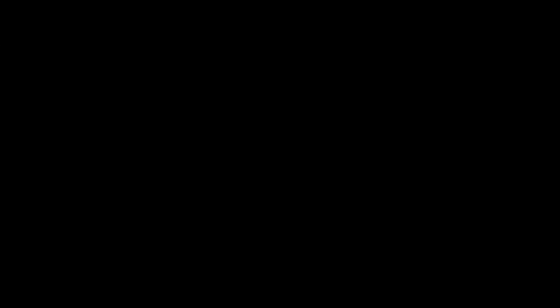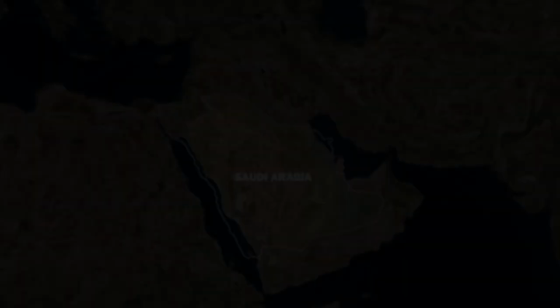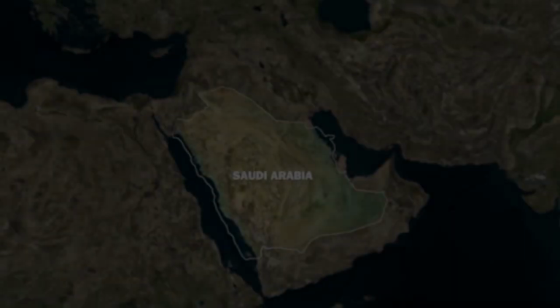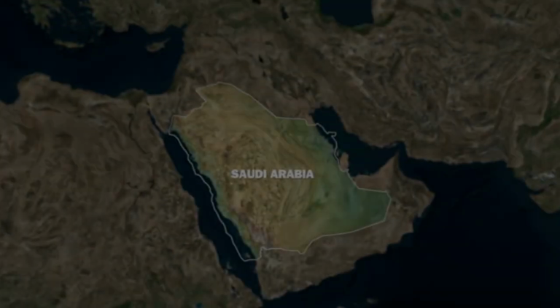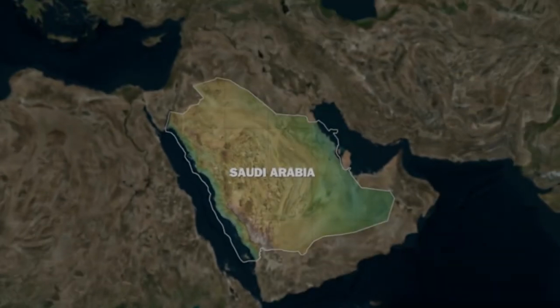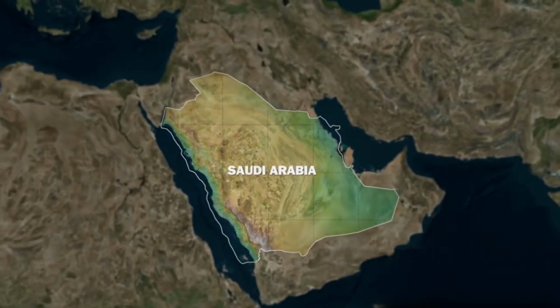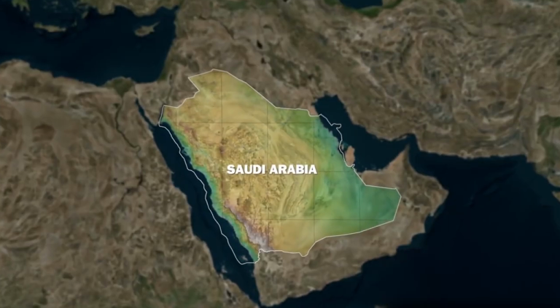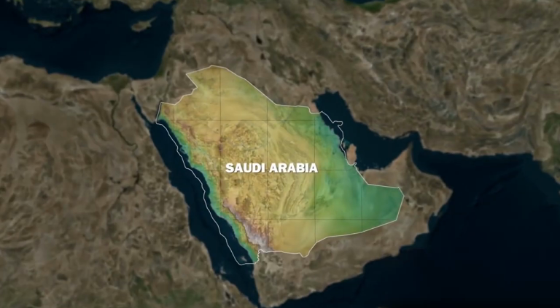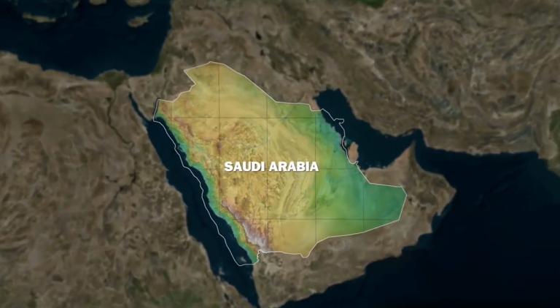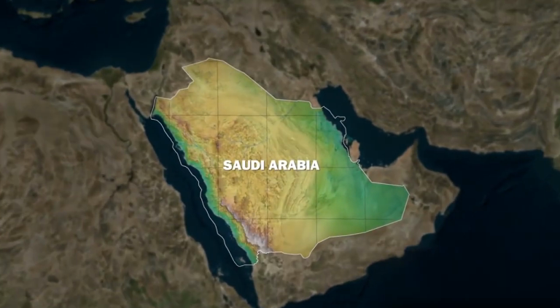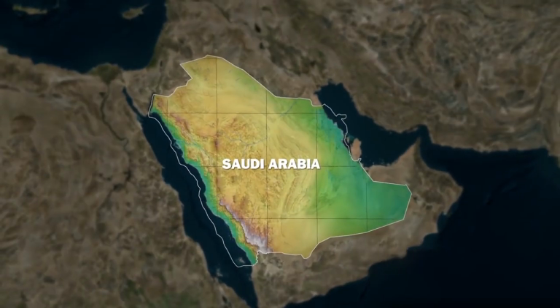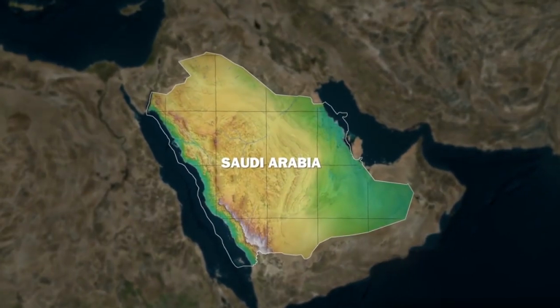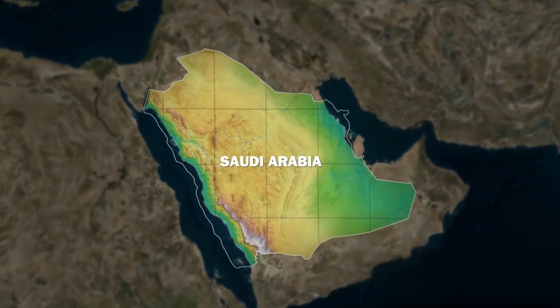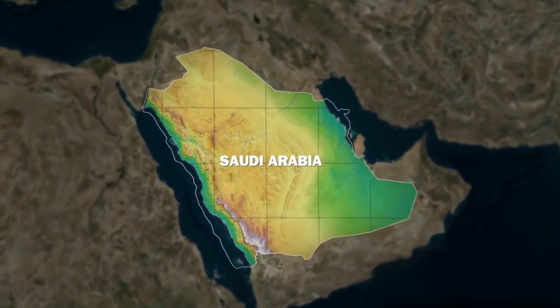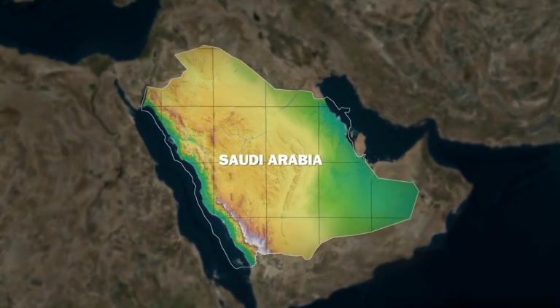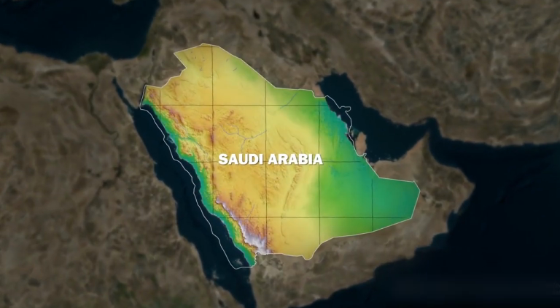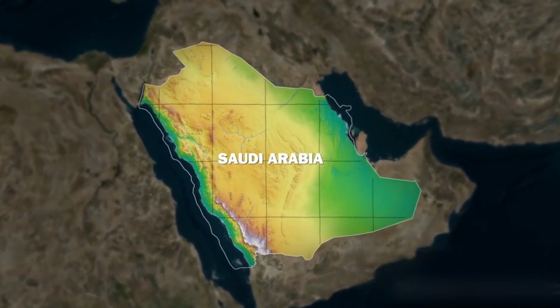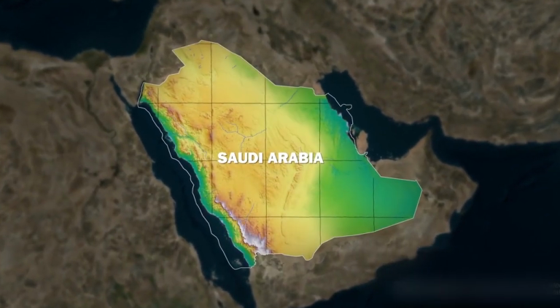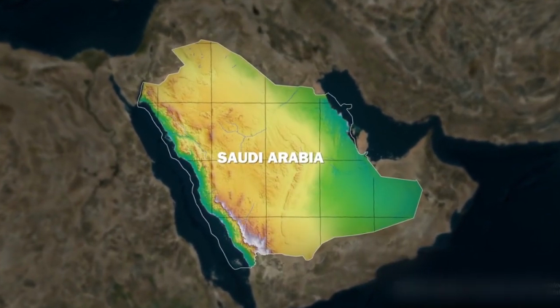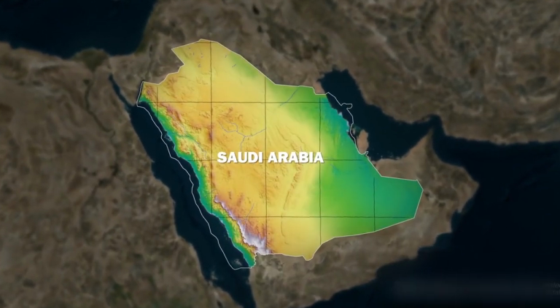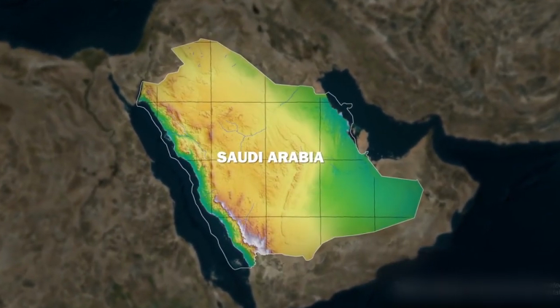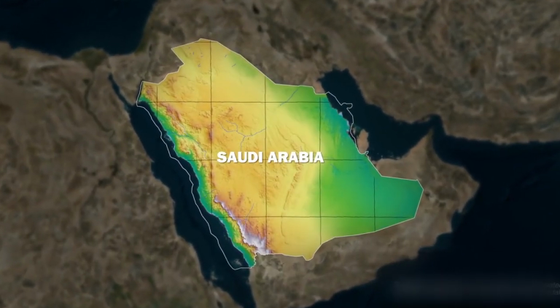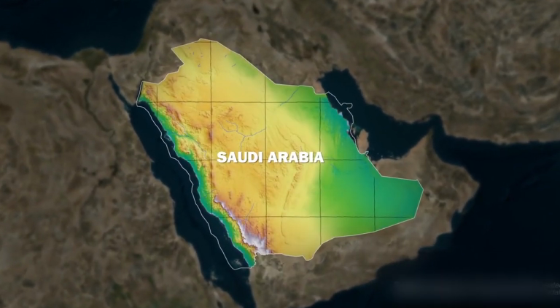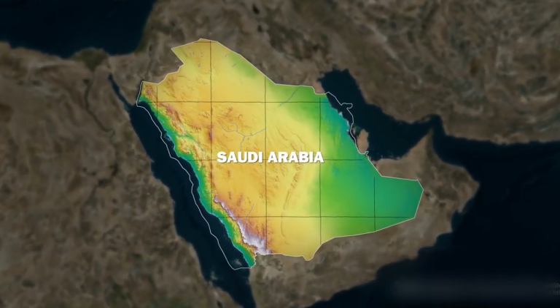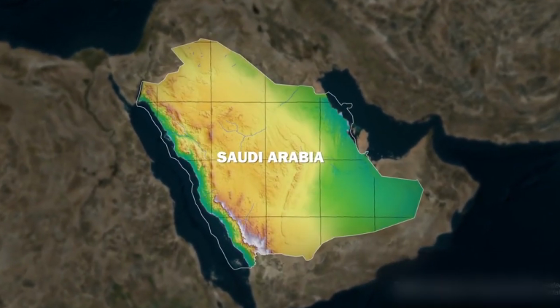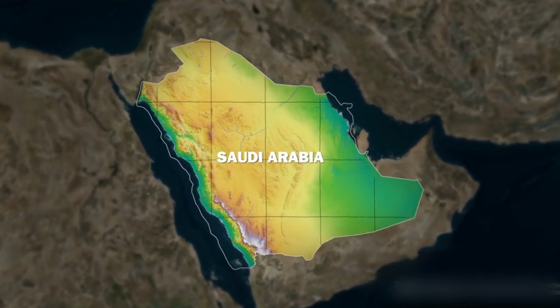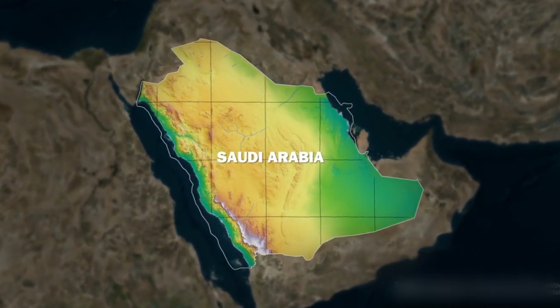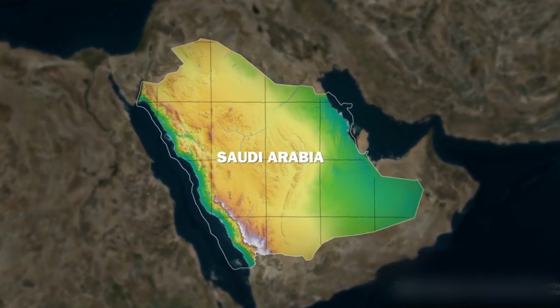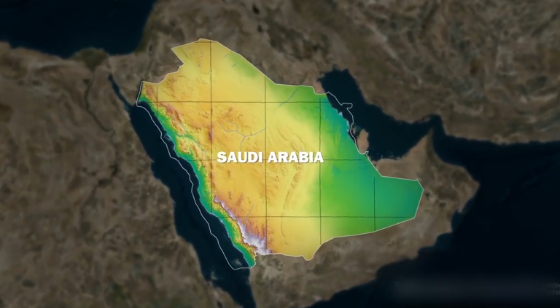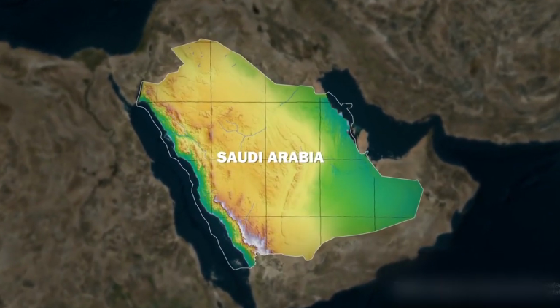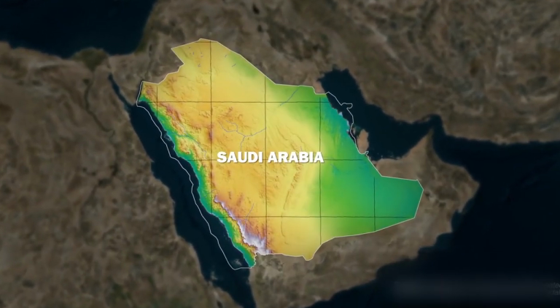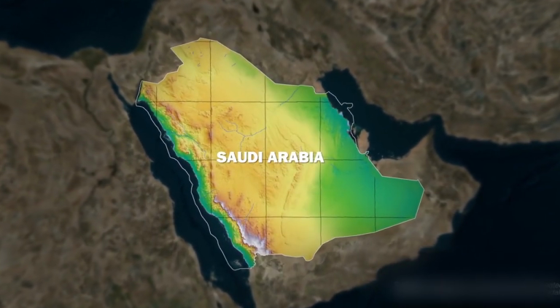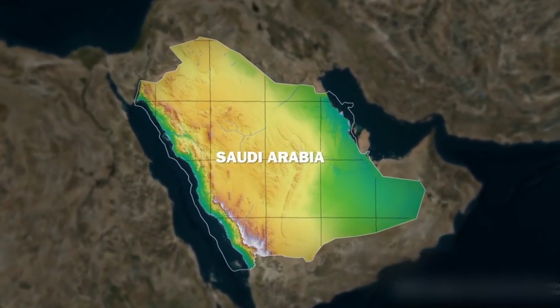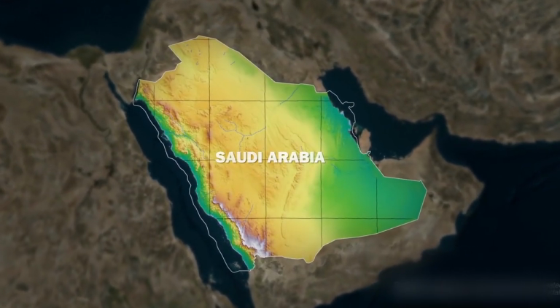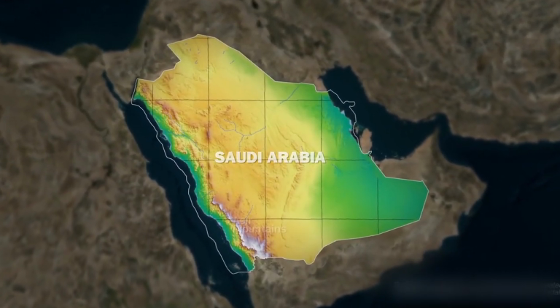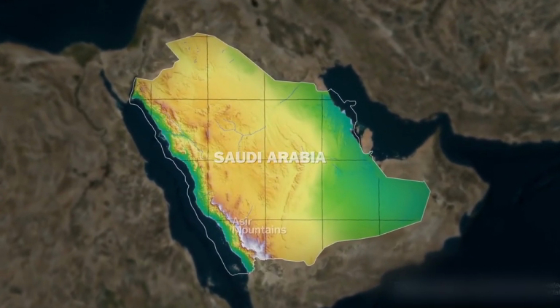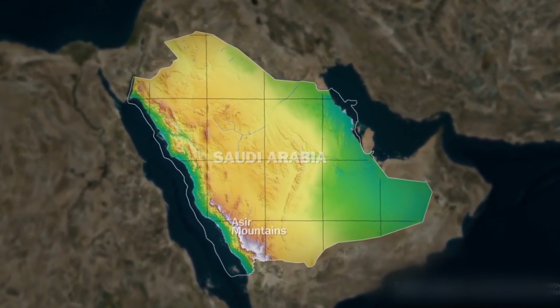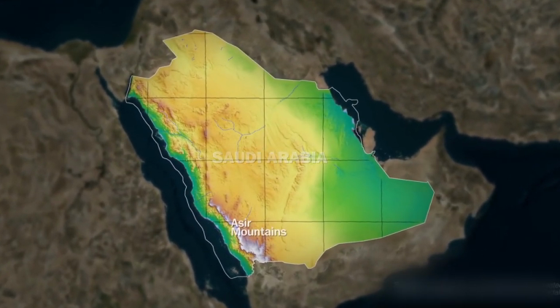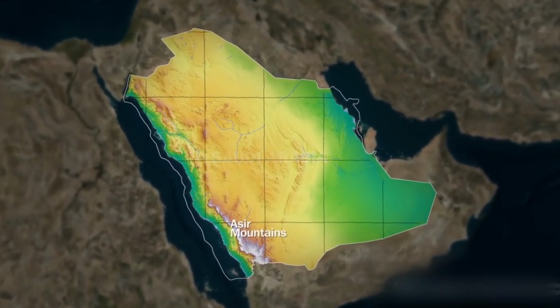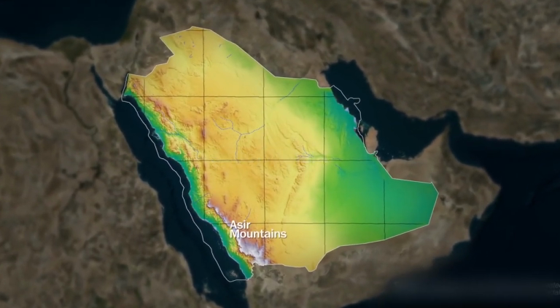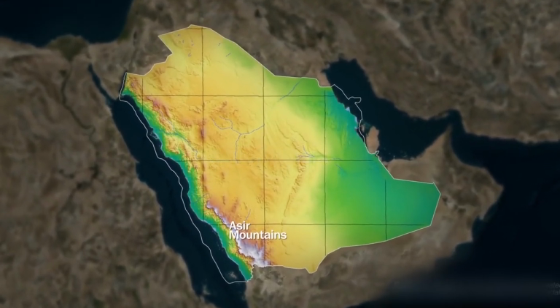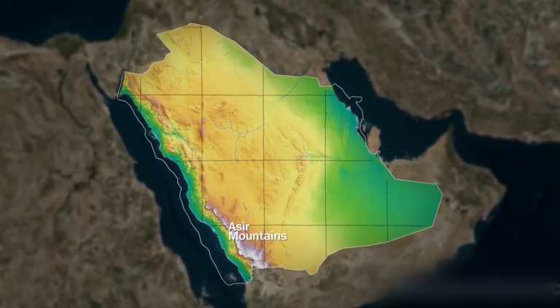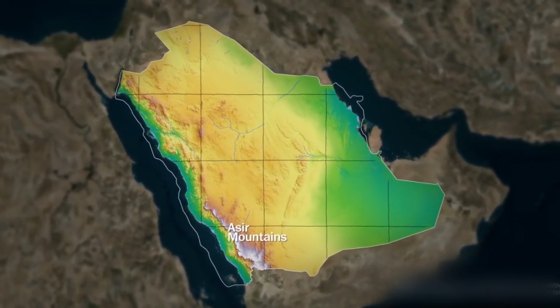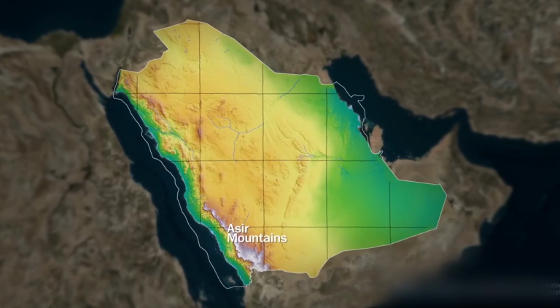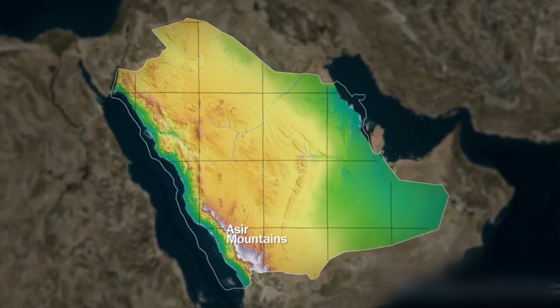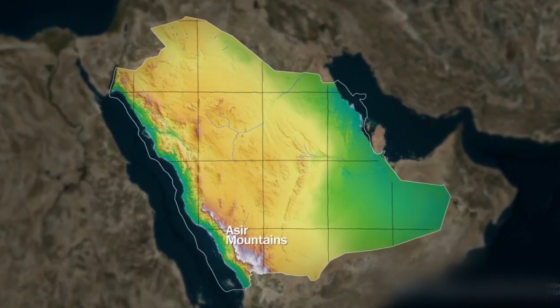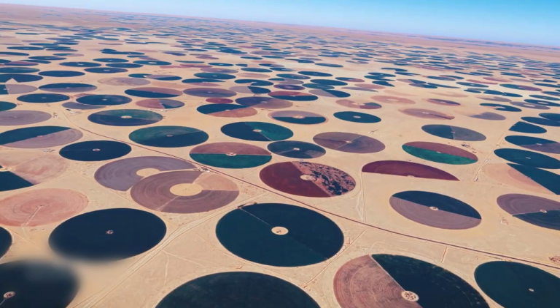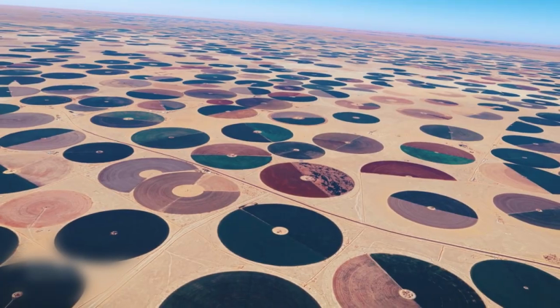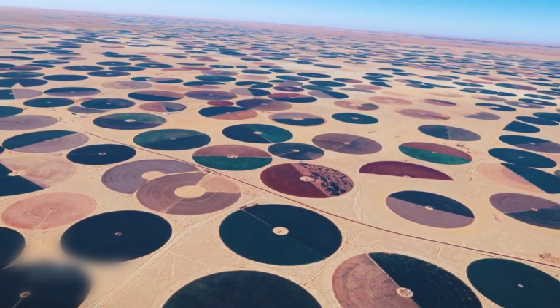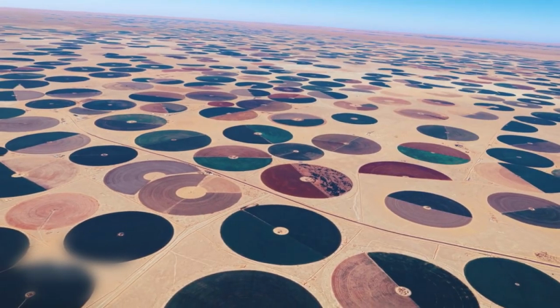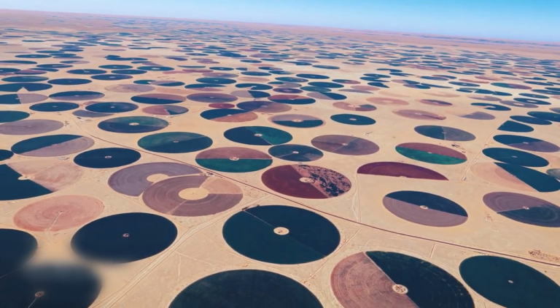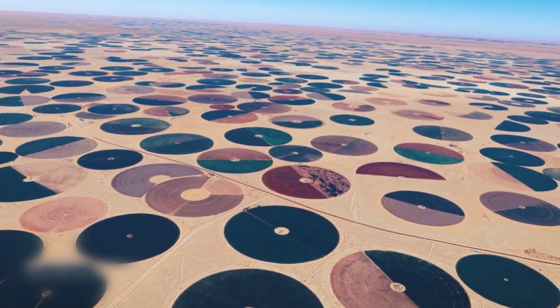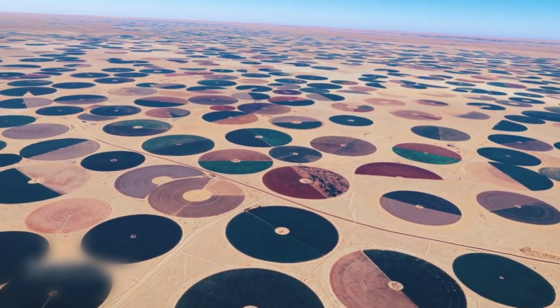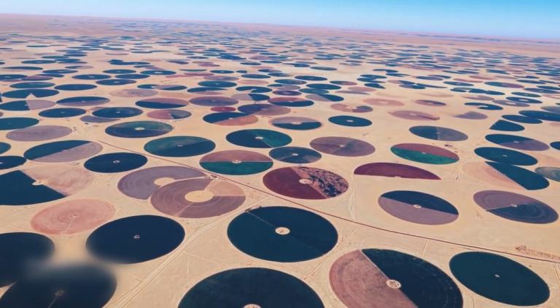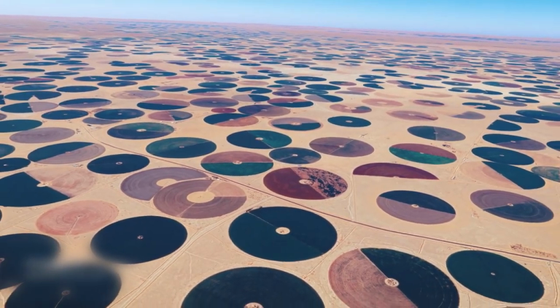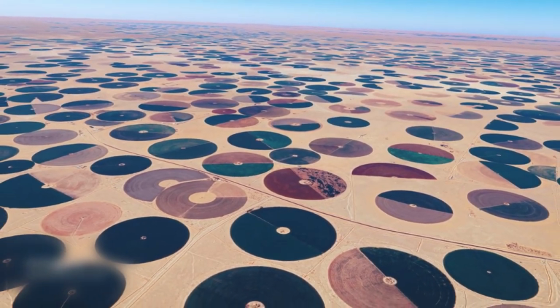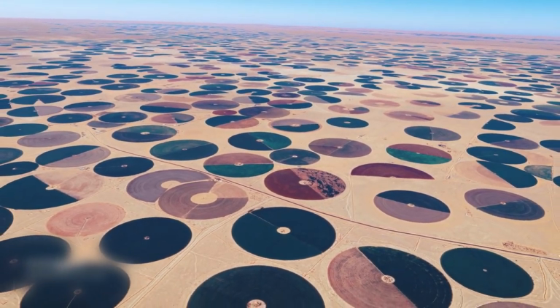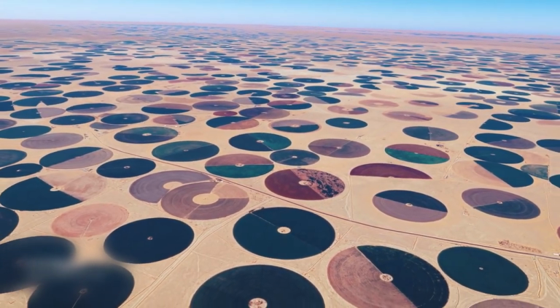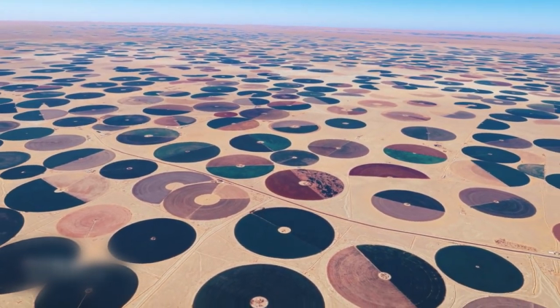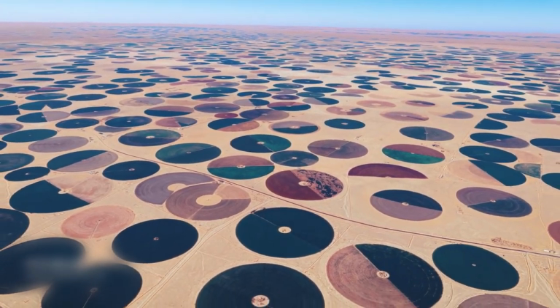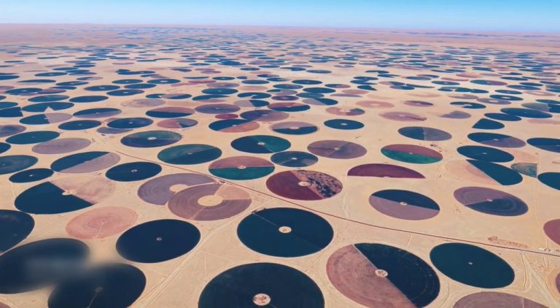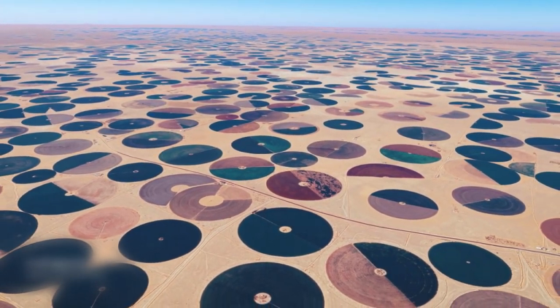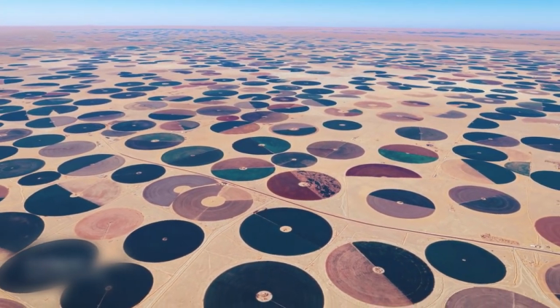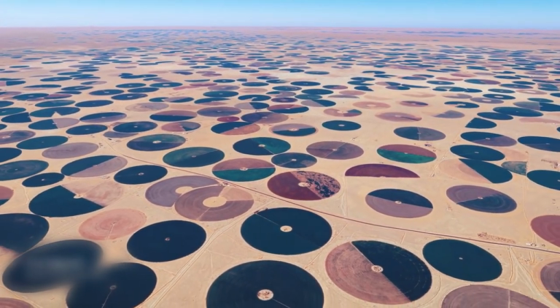In this video, we will explore how Saudi Arabia has managed to turn desert into farmland, and why their farms have such unique shapes.